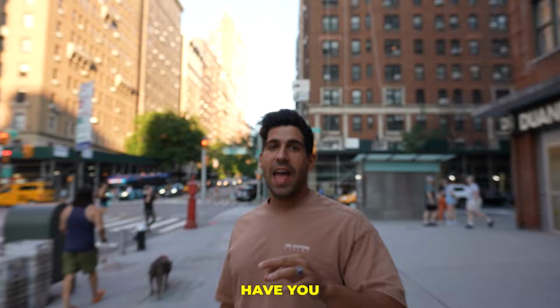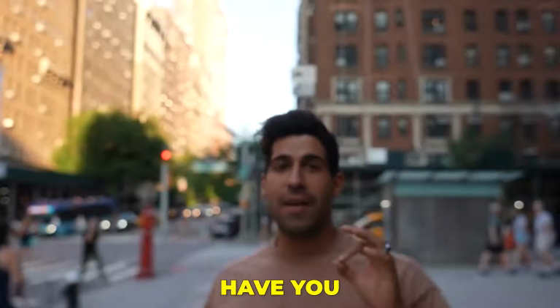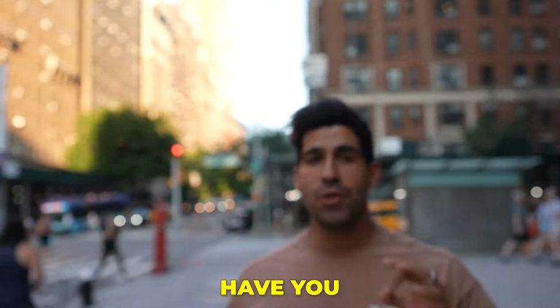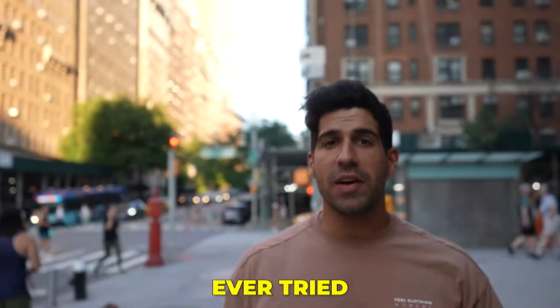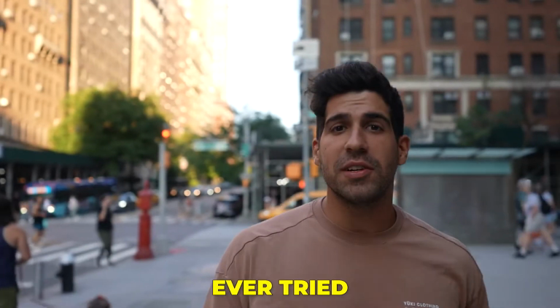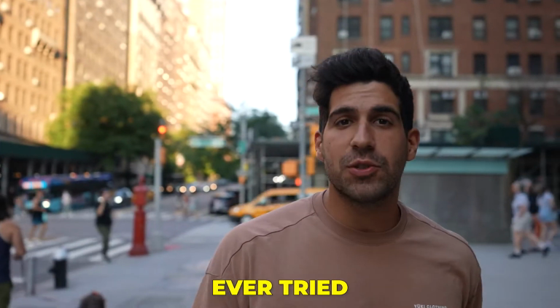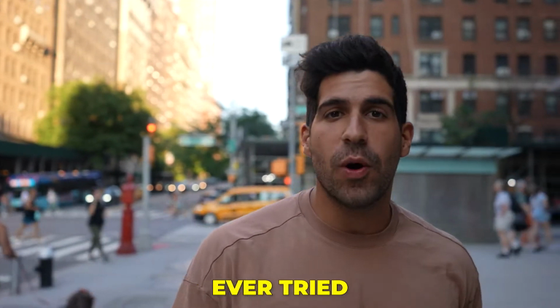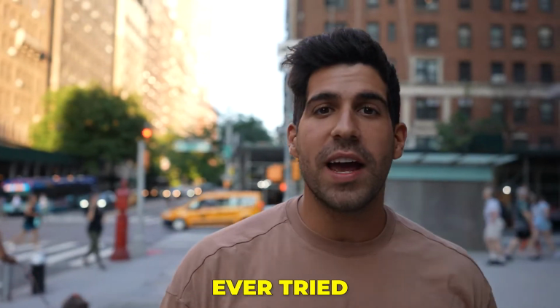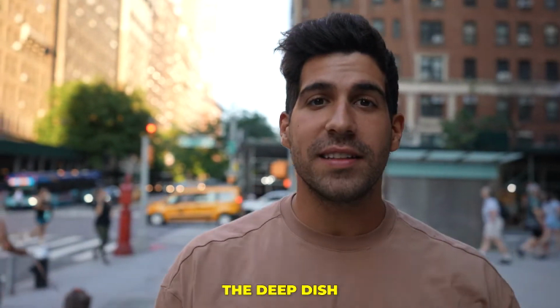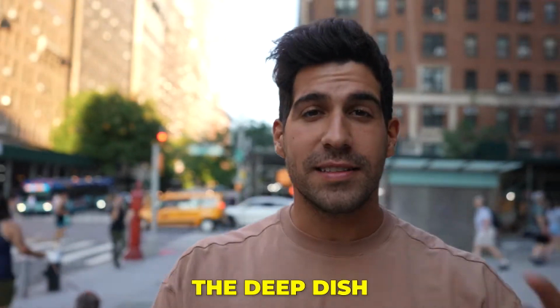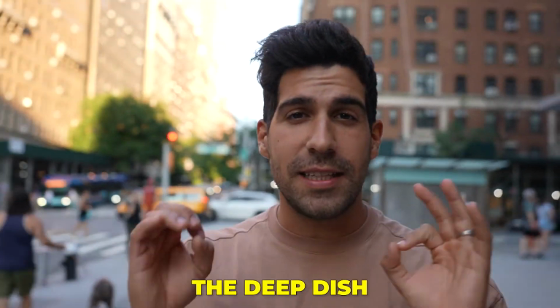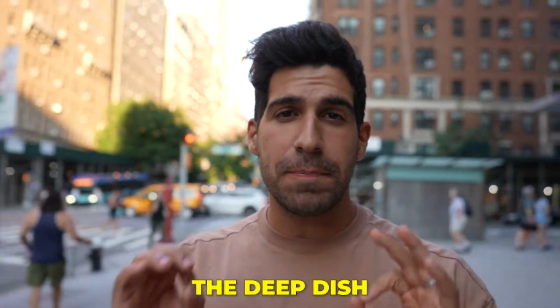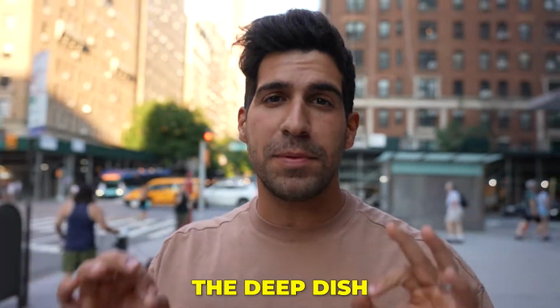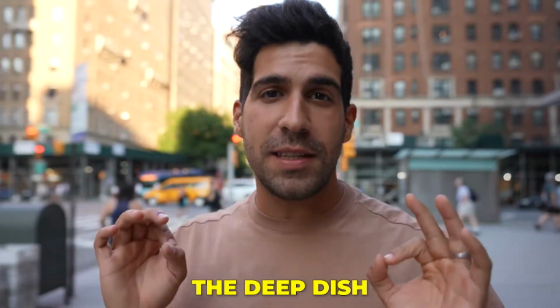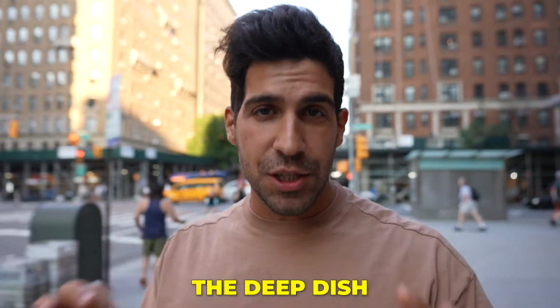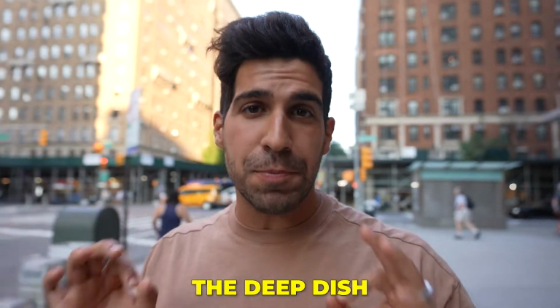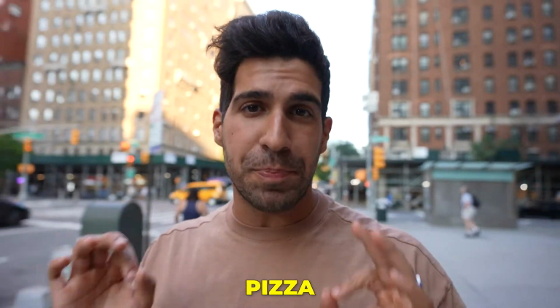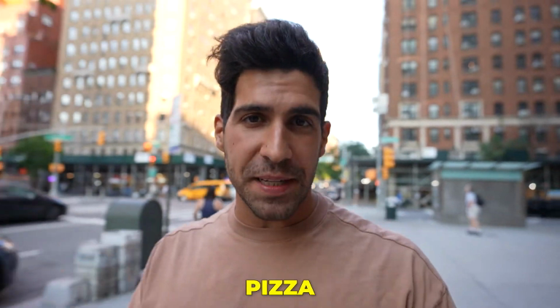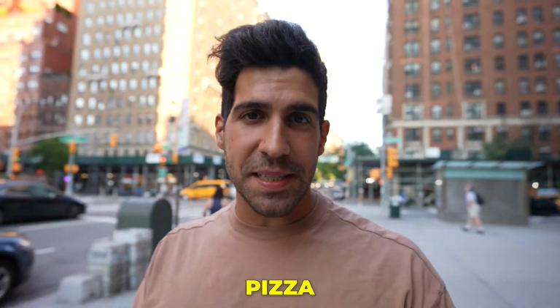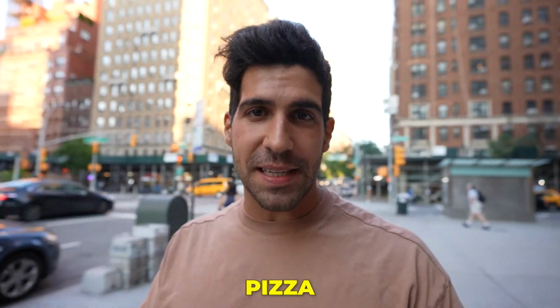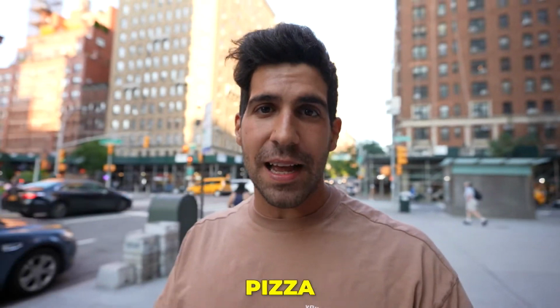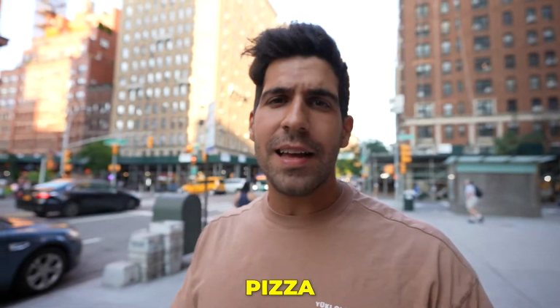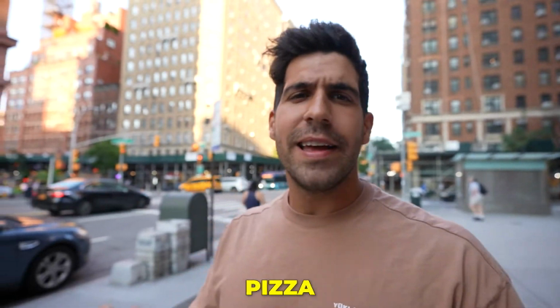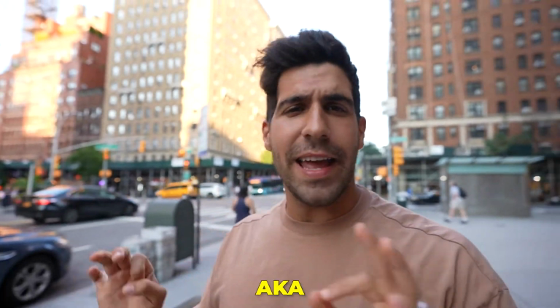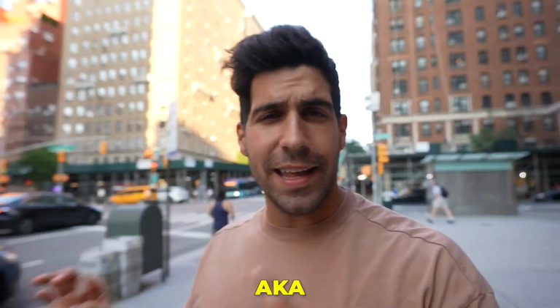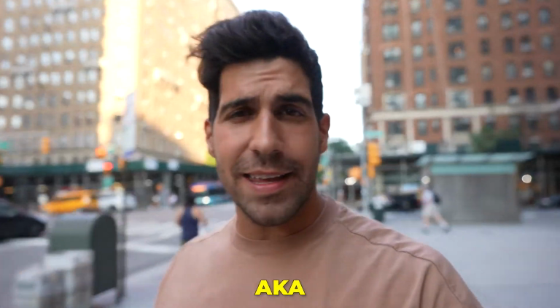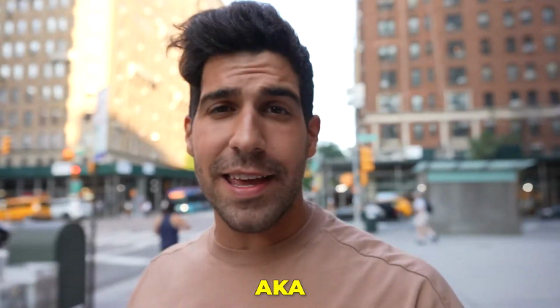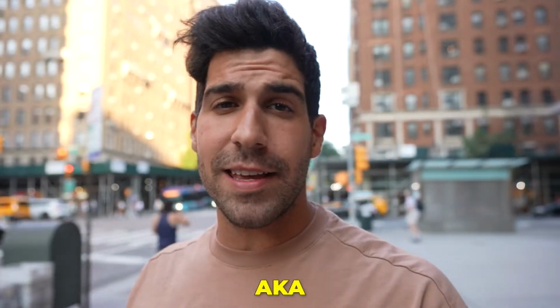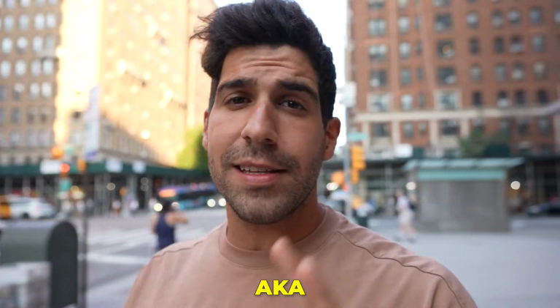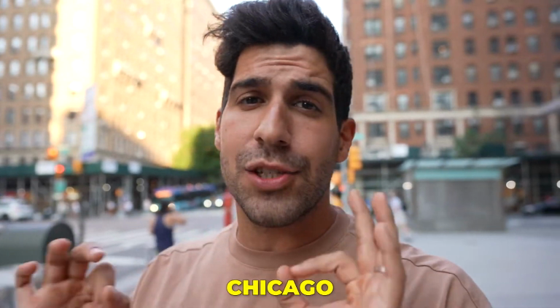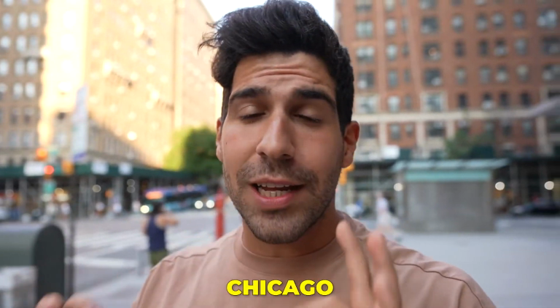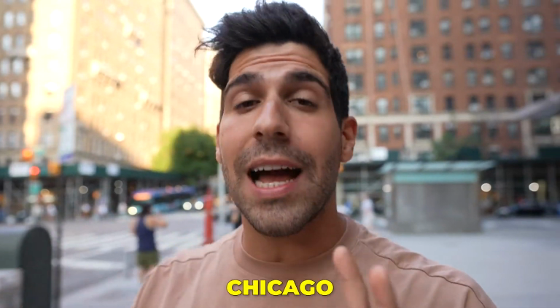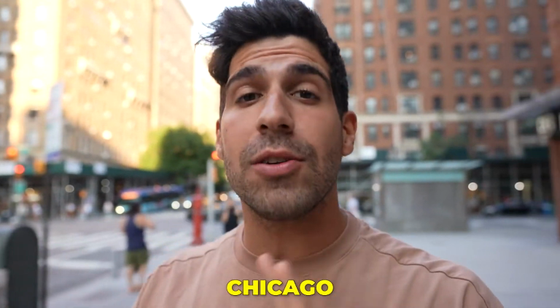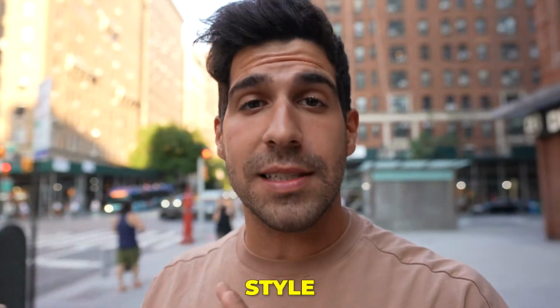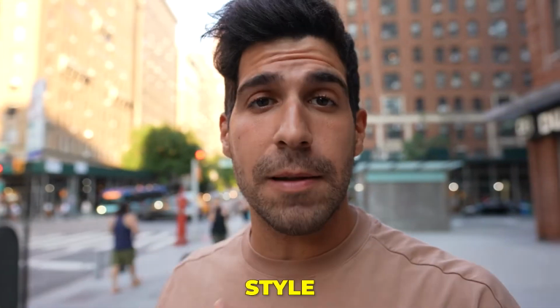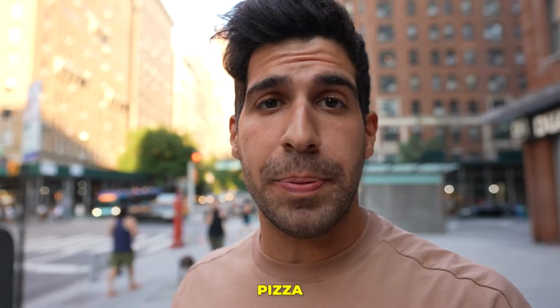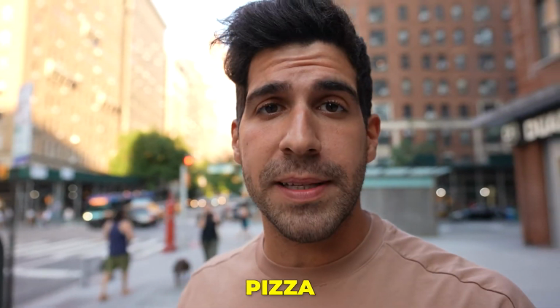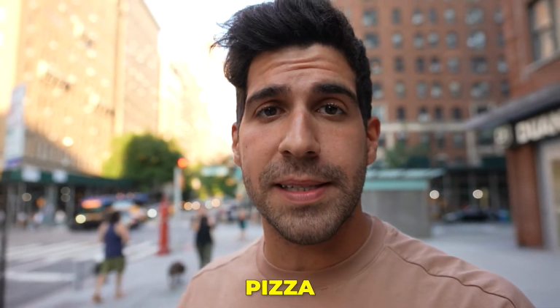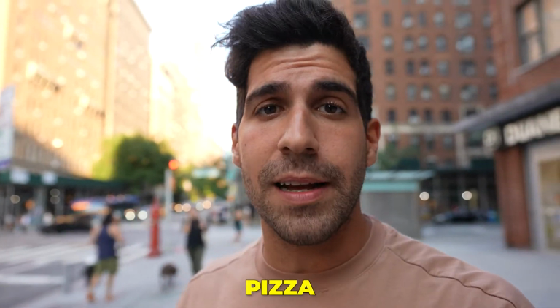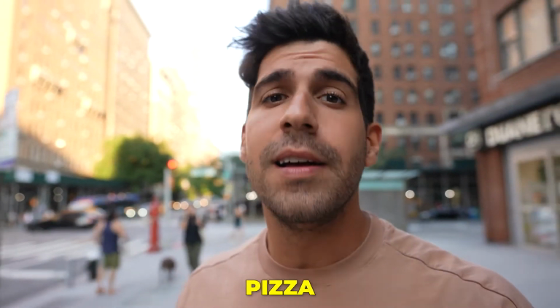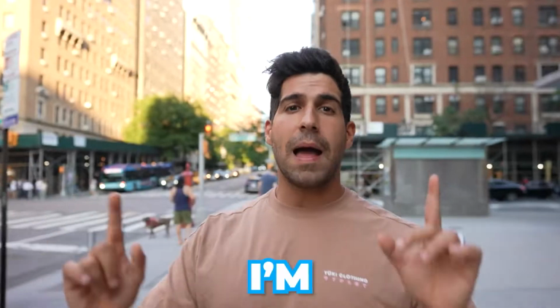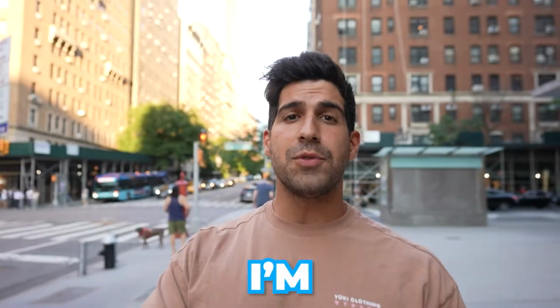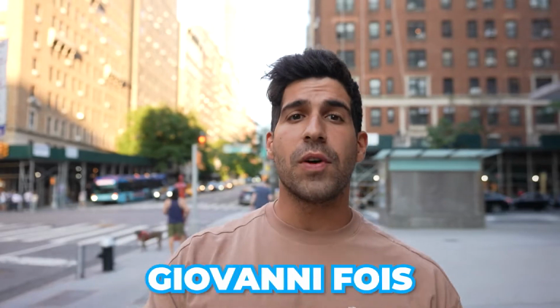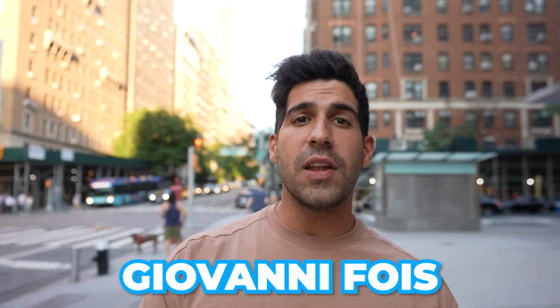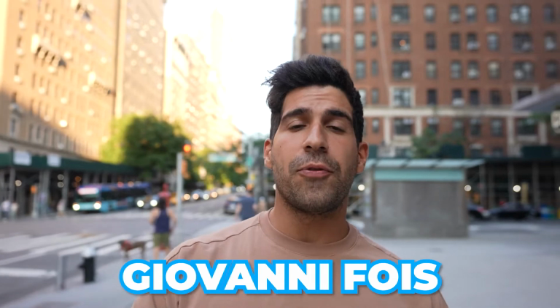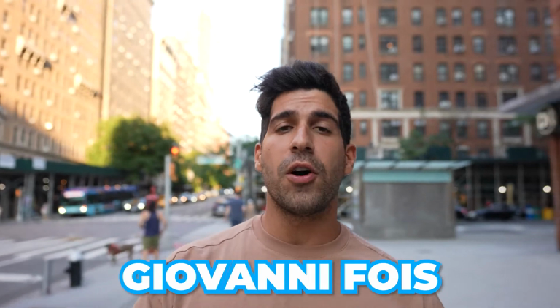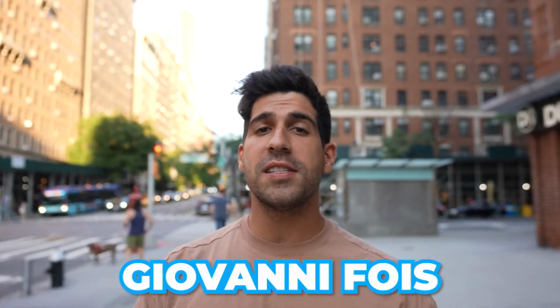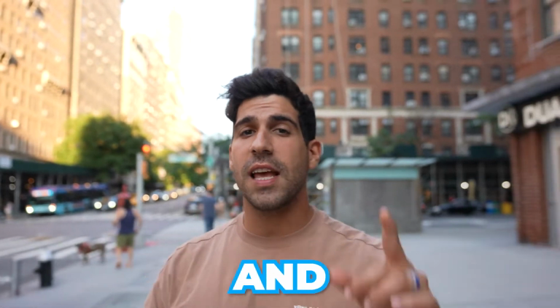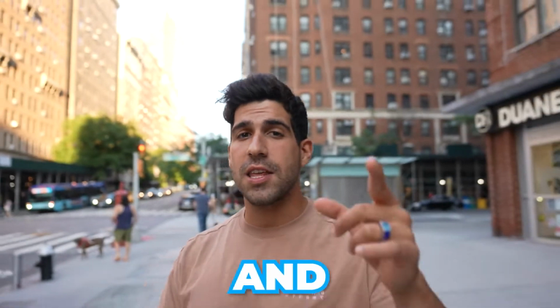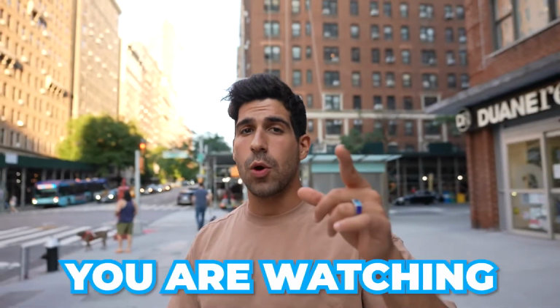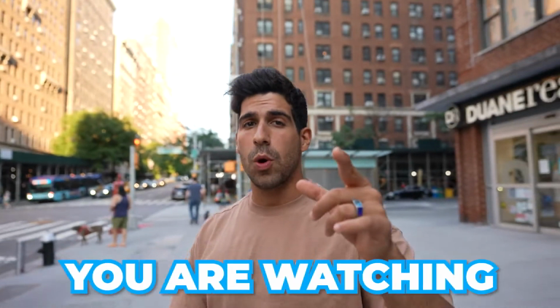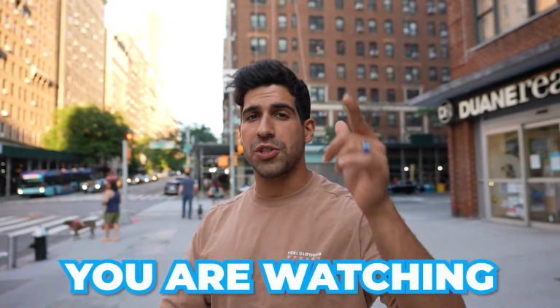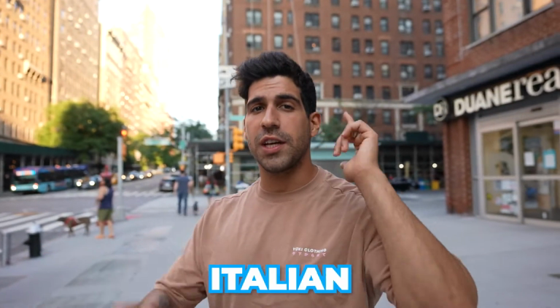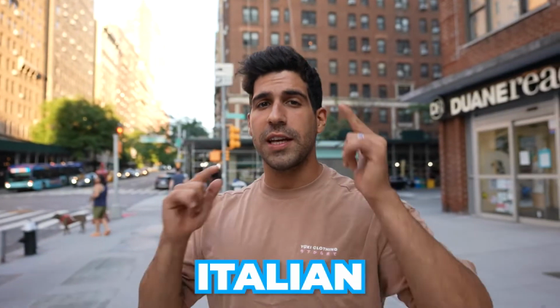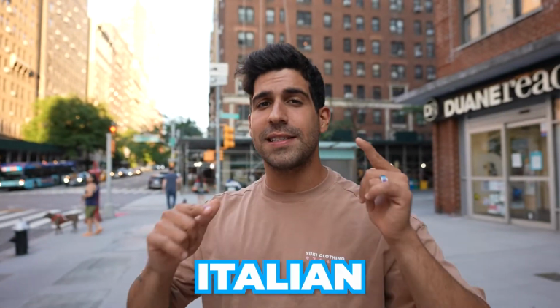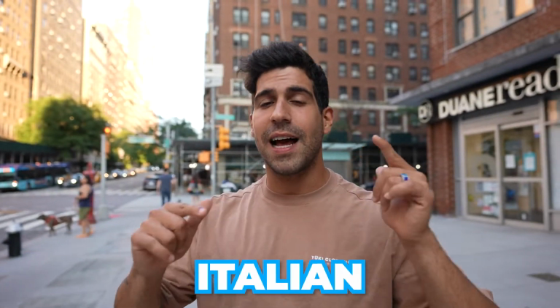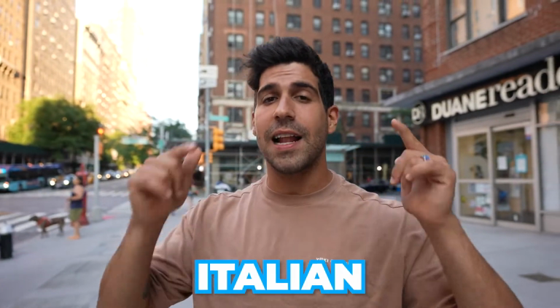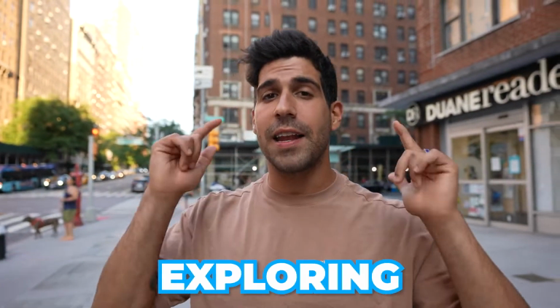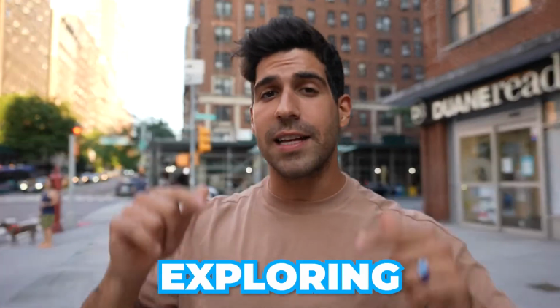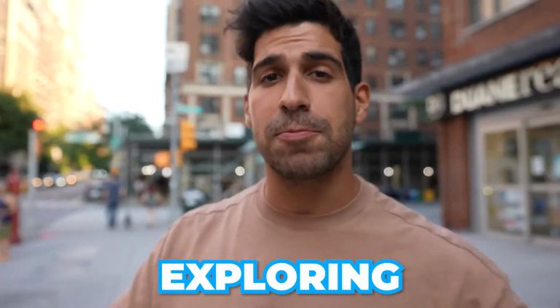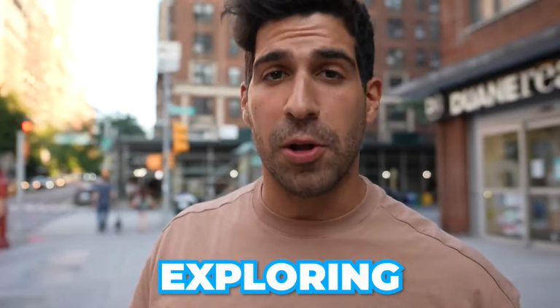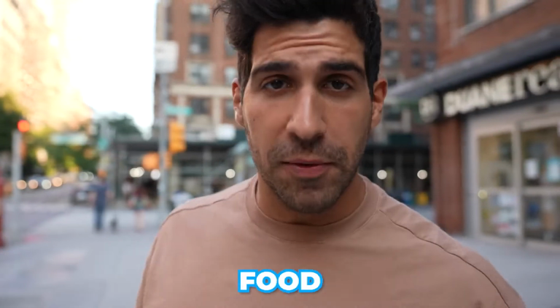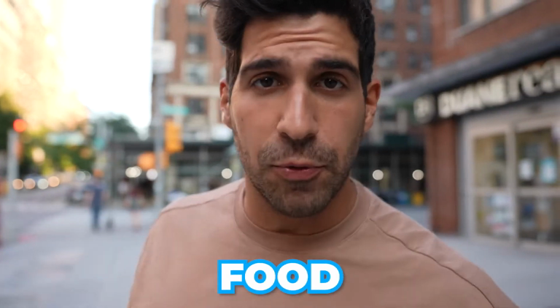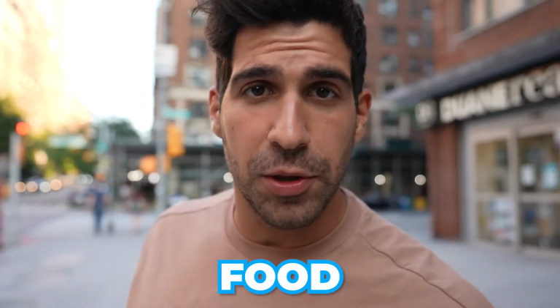Have you ever tried the deep dish pizza, aka Chicago style pizza? I'm Giovanni Foyce and you're watching Italian Exploring Food.